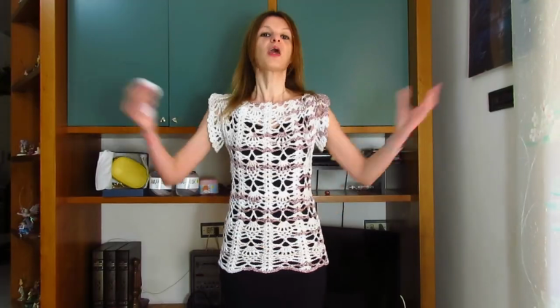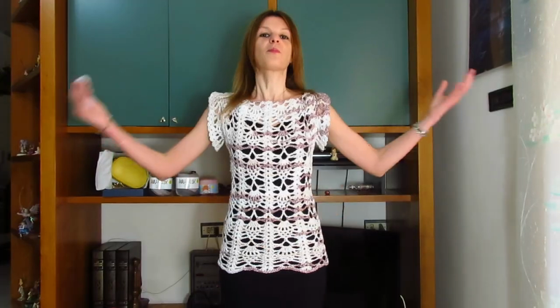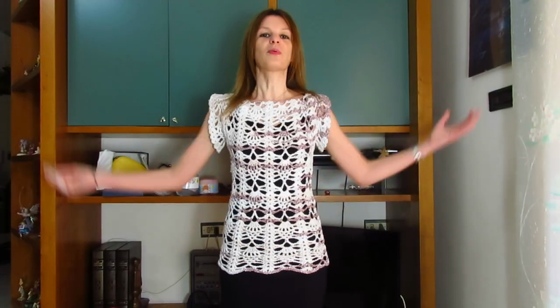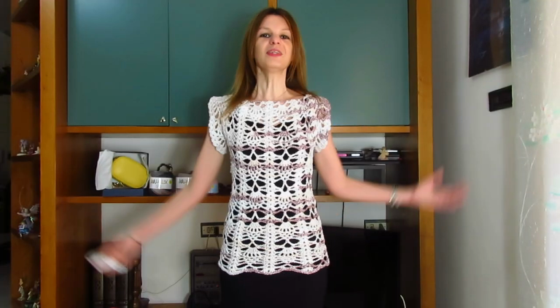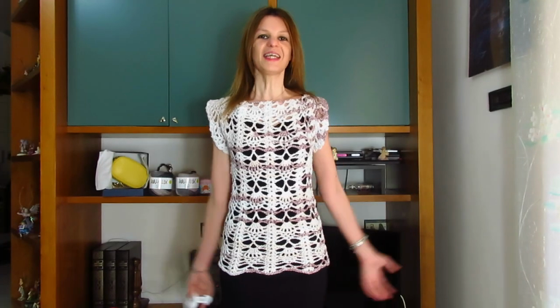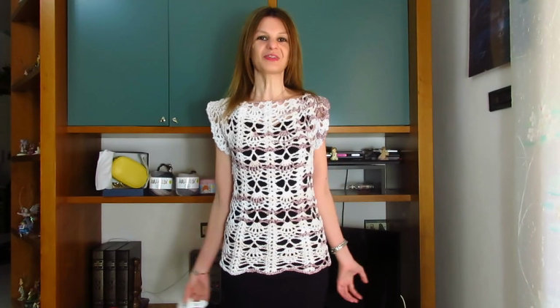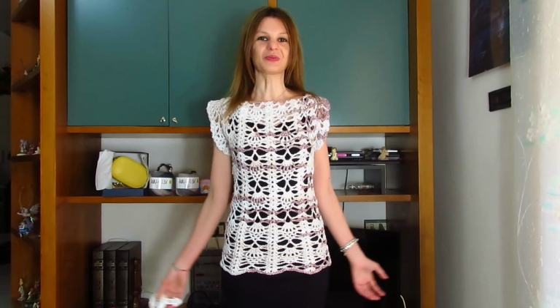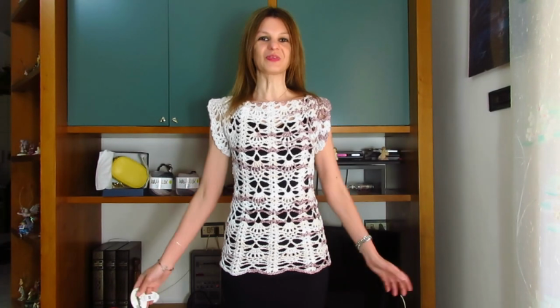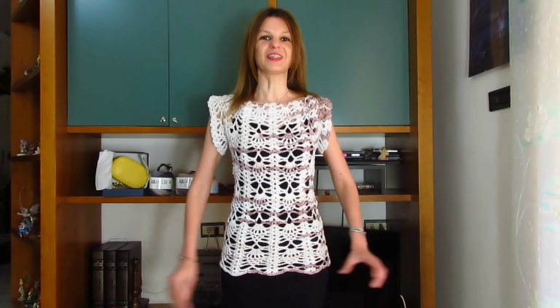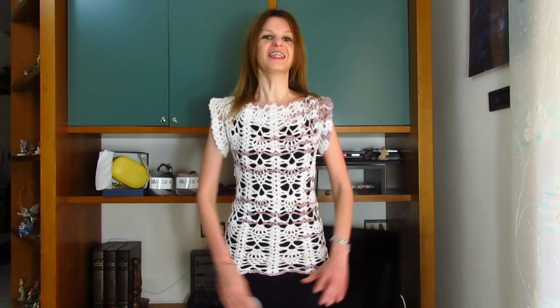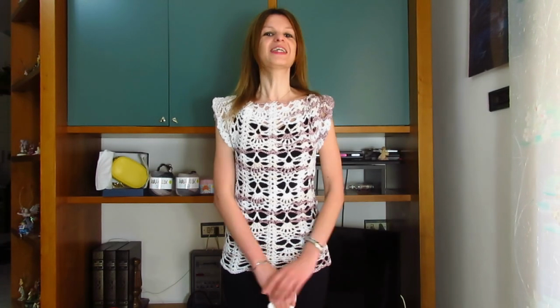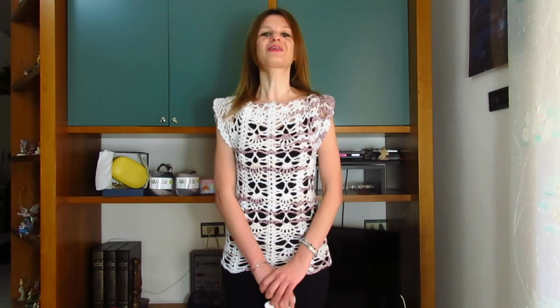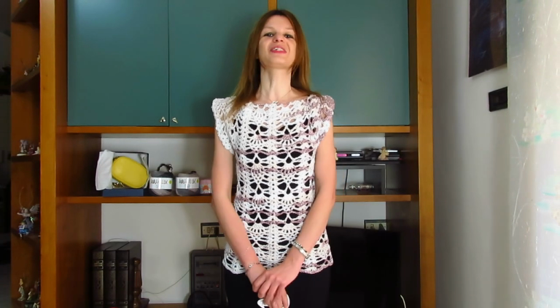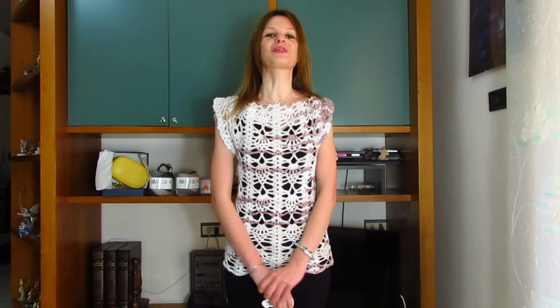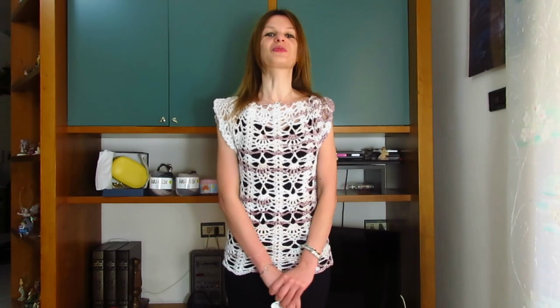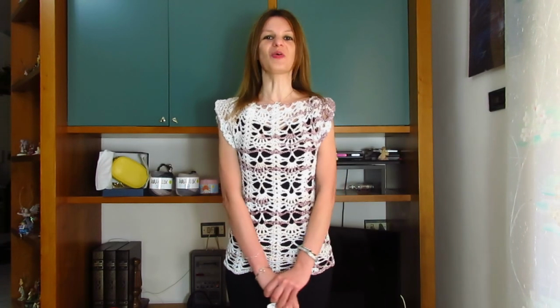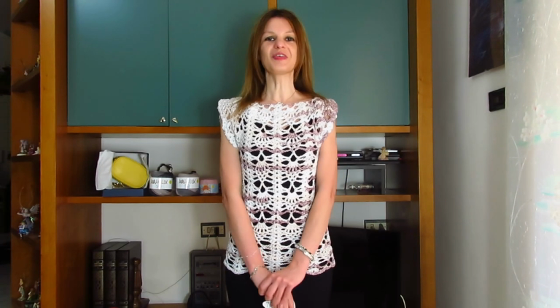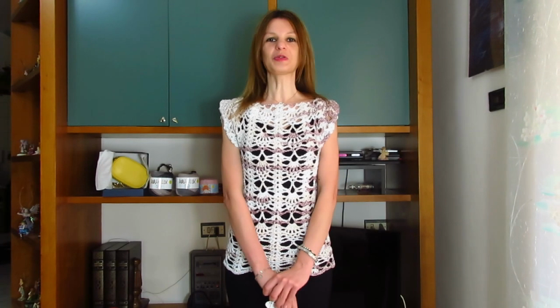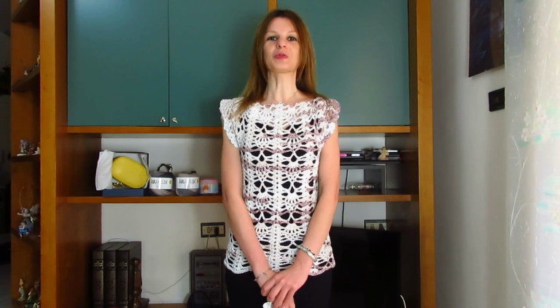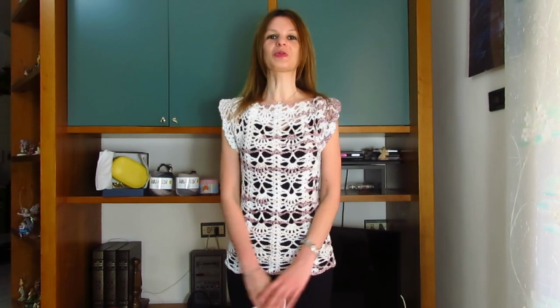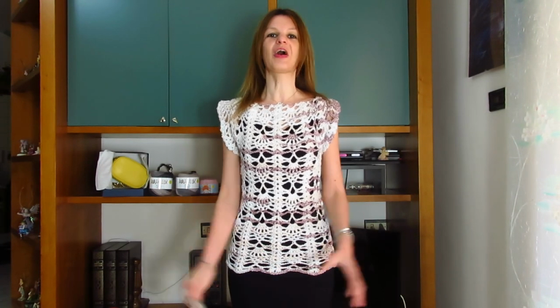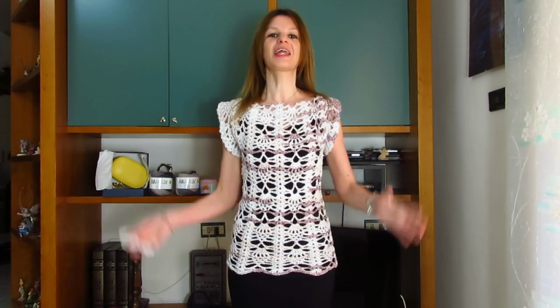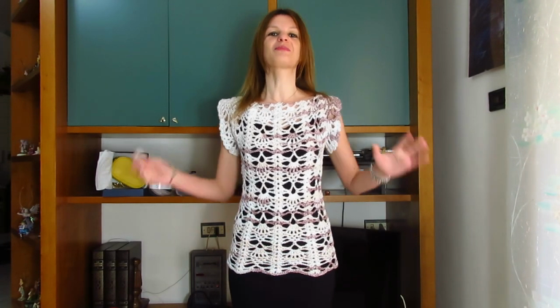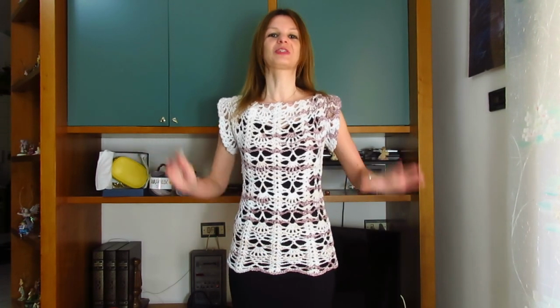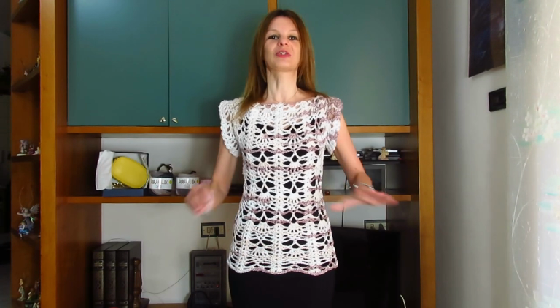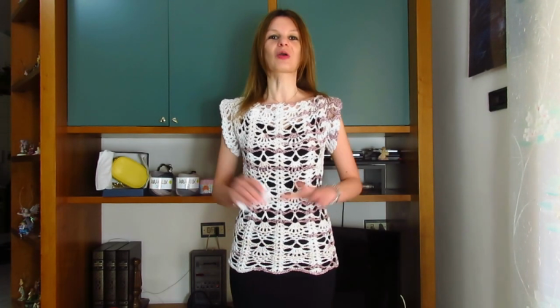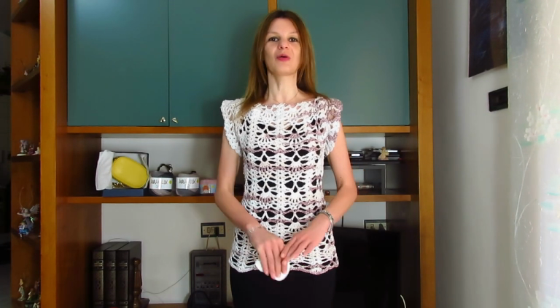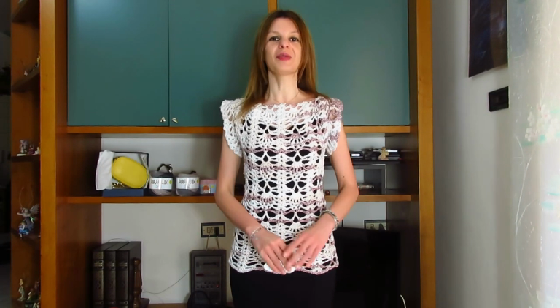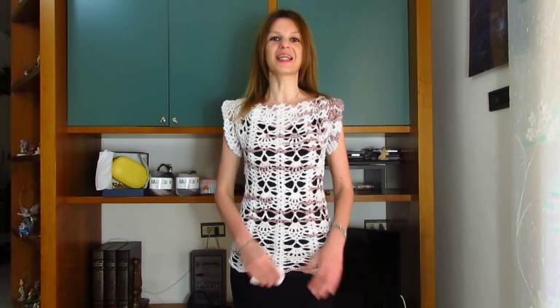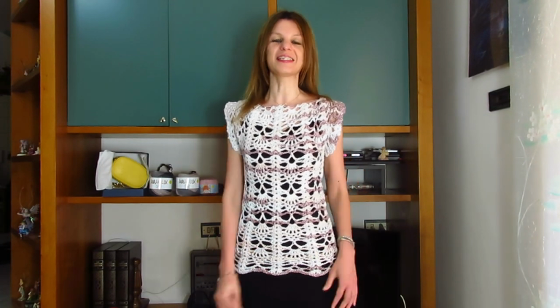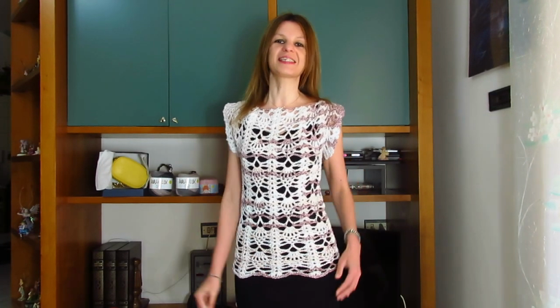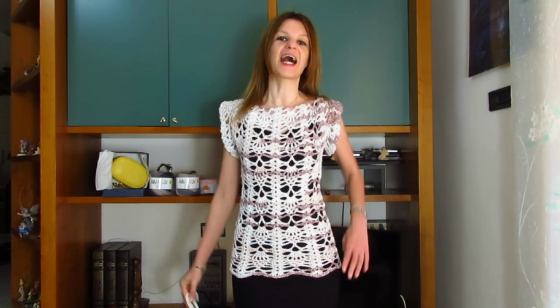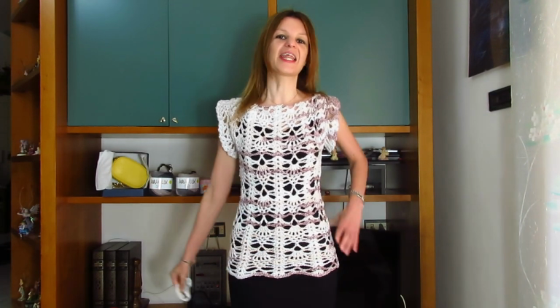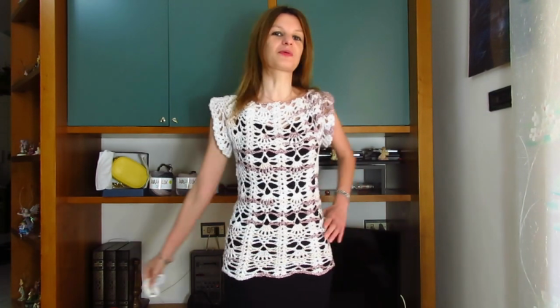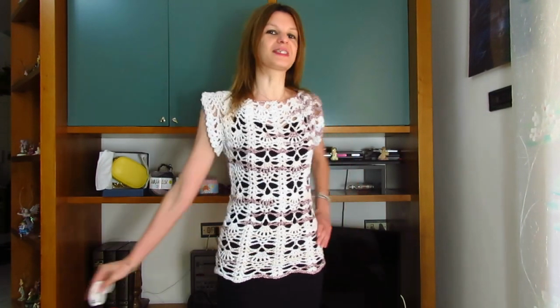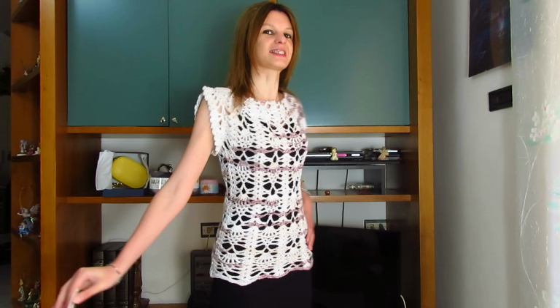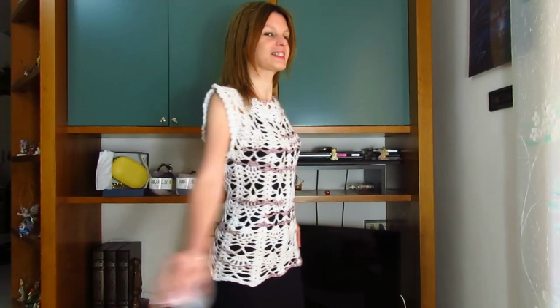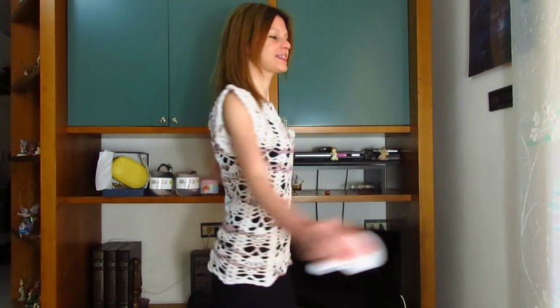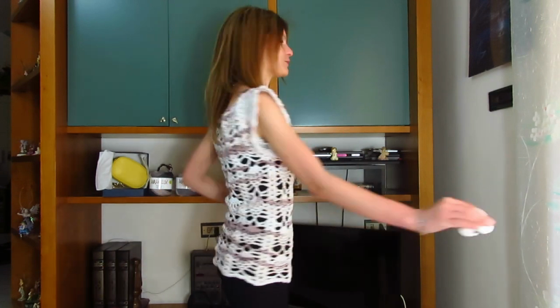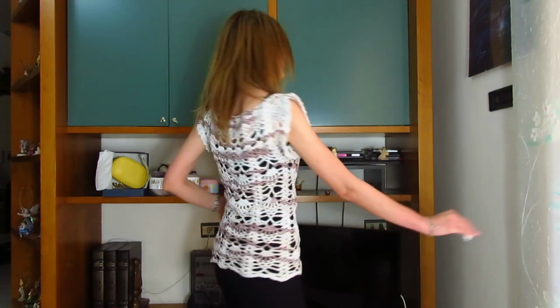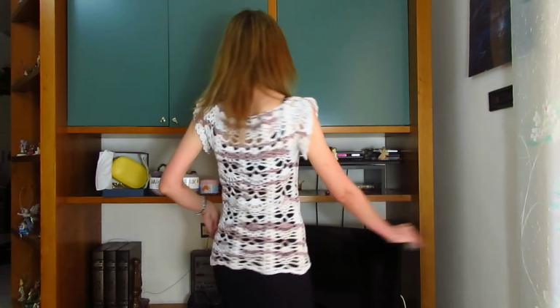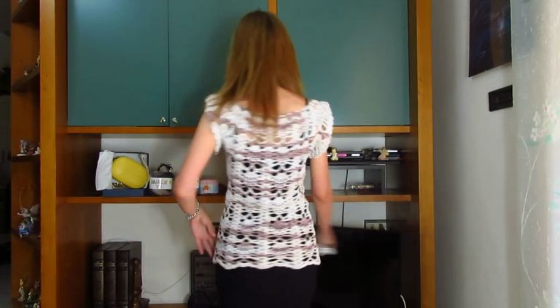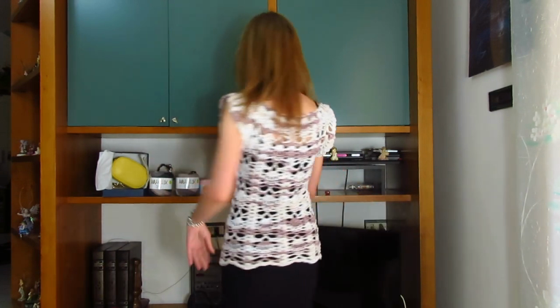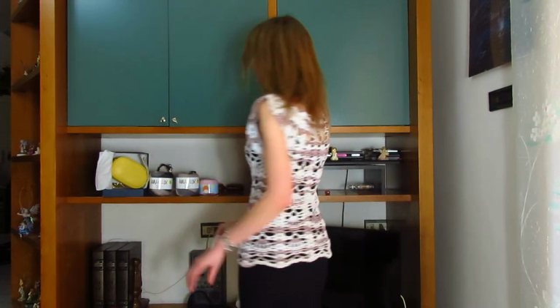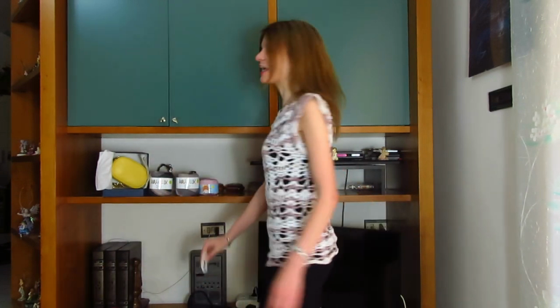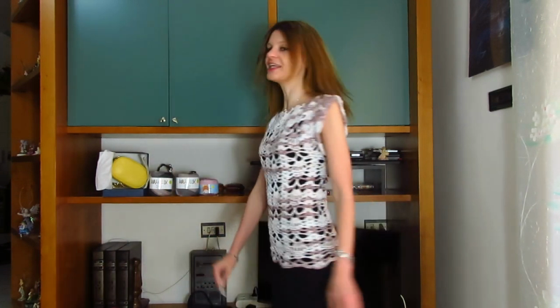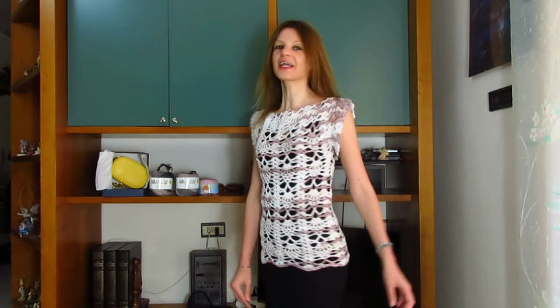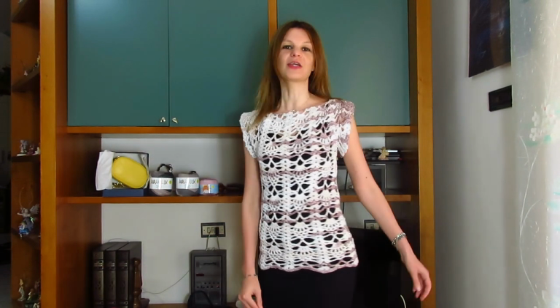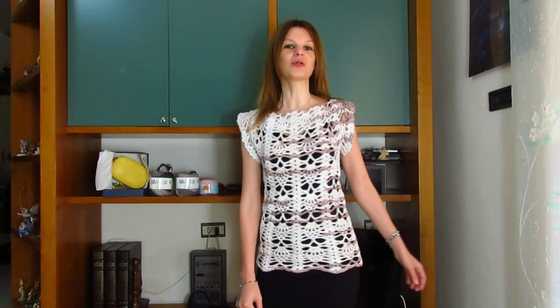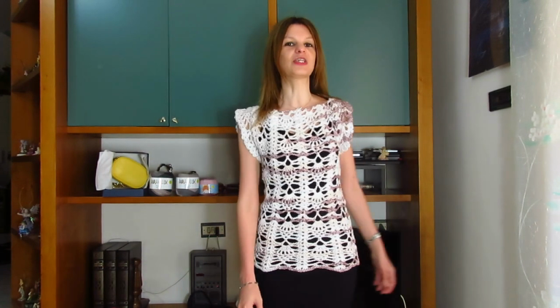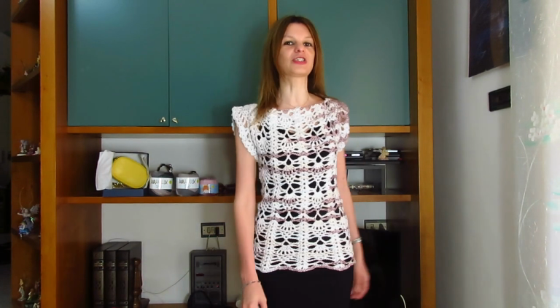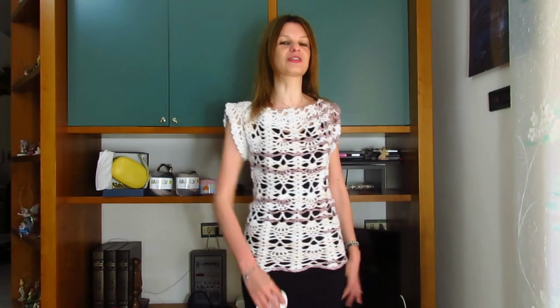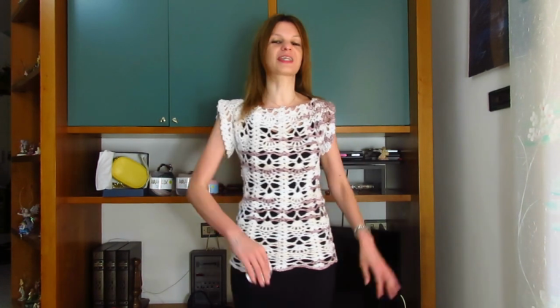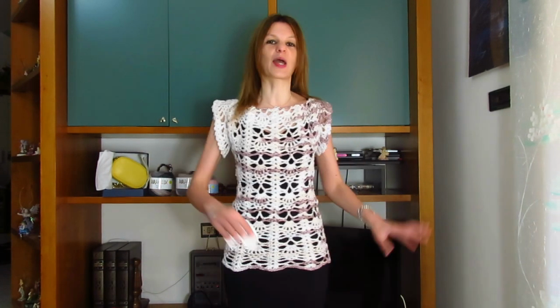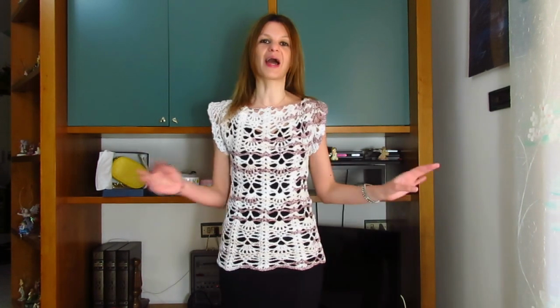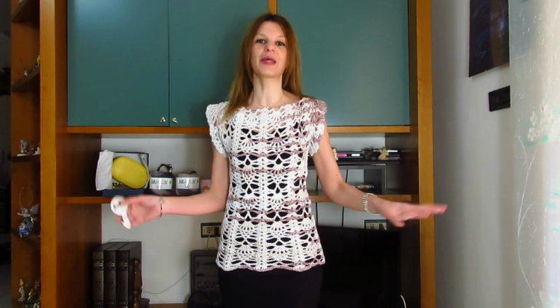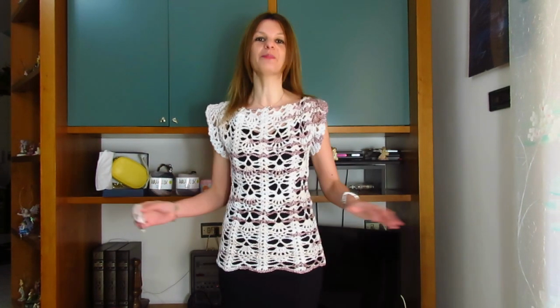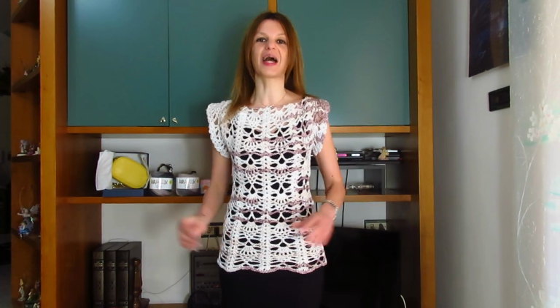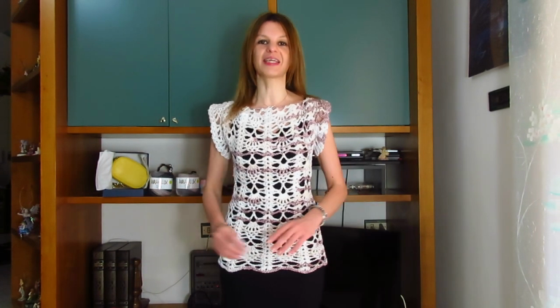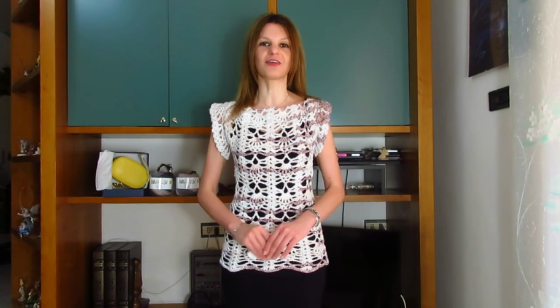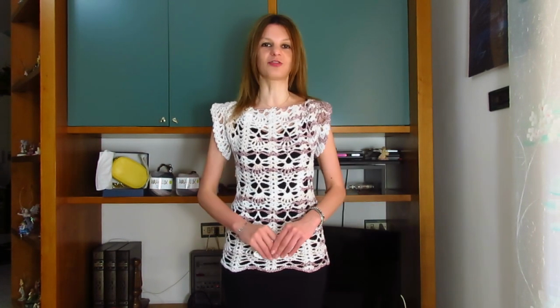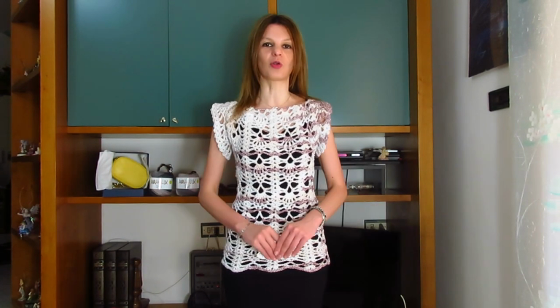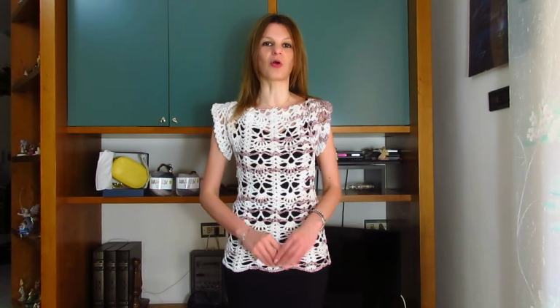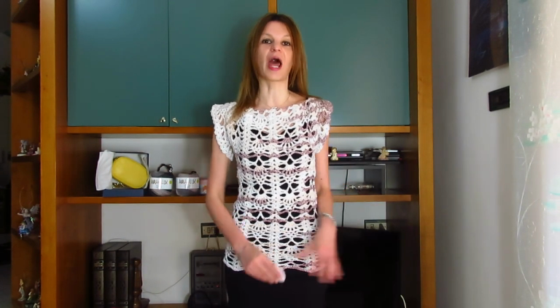Buongiorno a tutti, in questo nuovo video tutorial mostro come realizzare questa stupenda maglia che ho deciso di chiamare maglia flora.